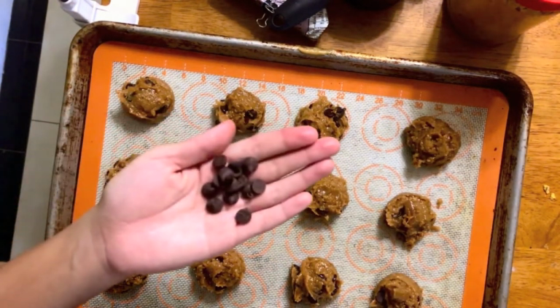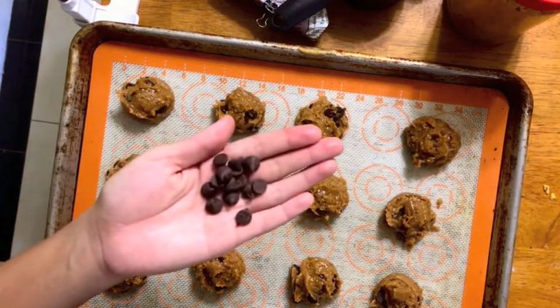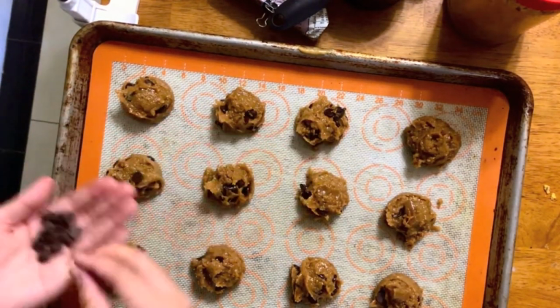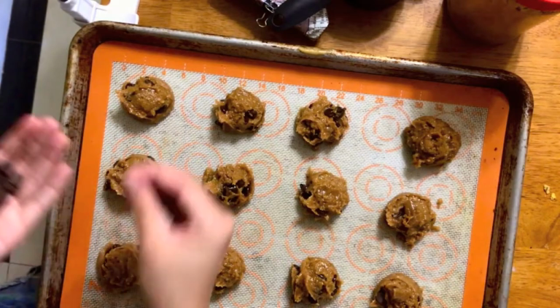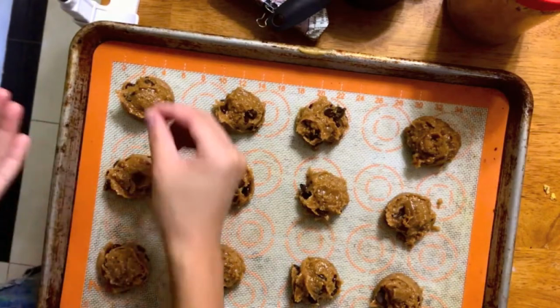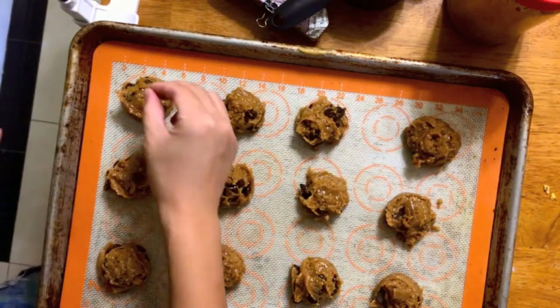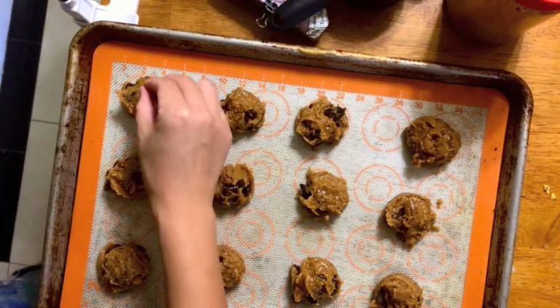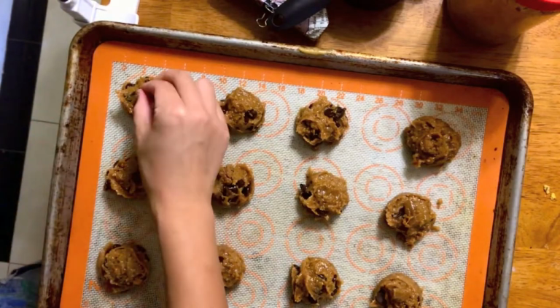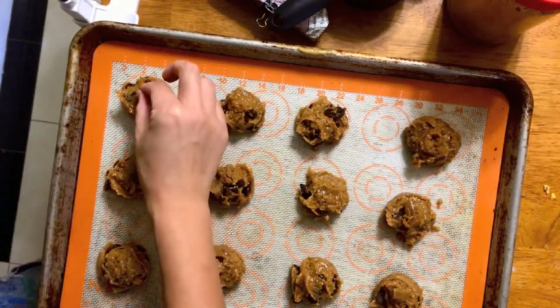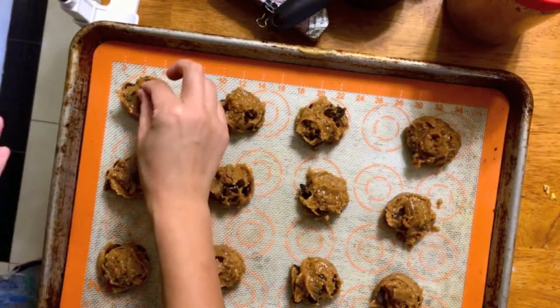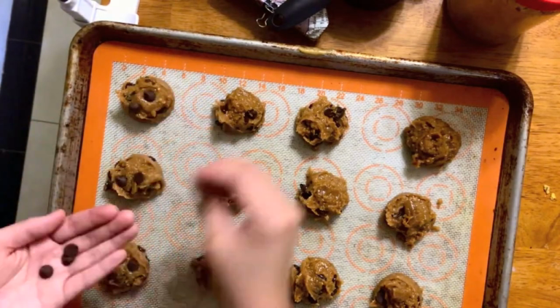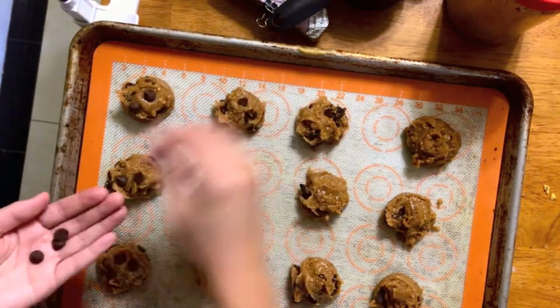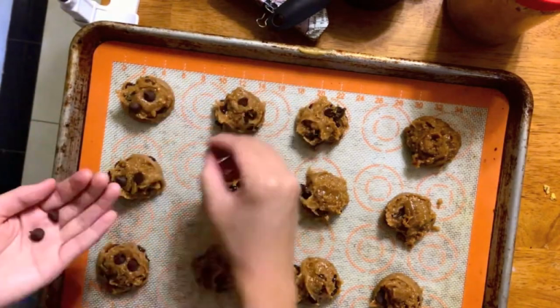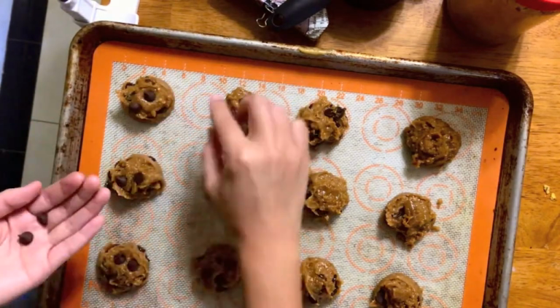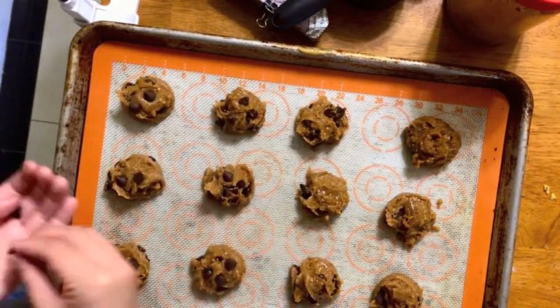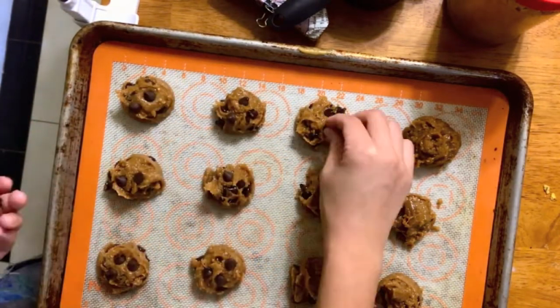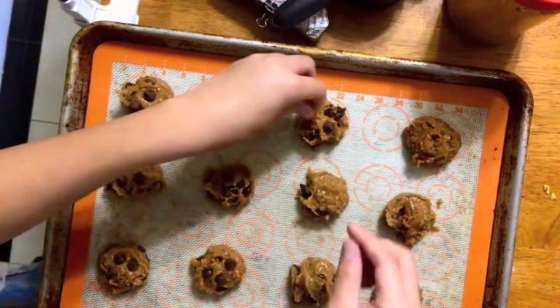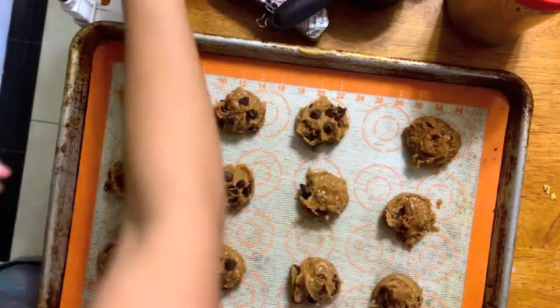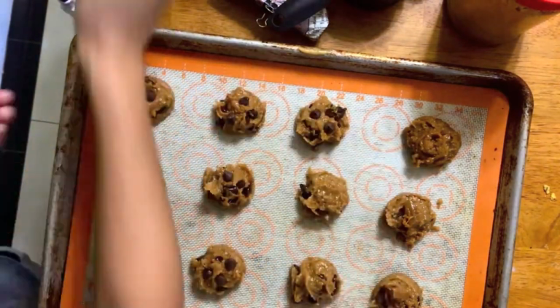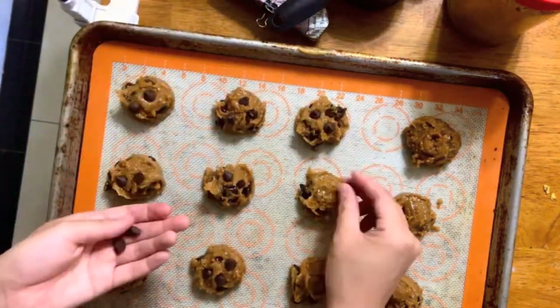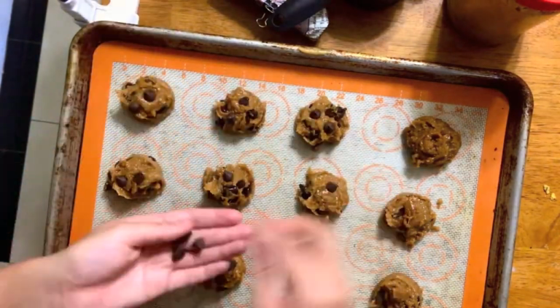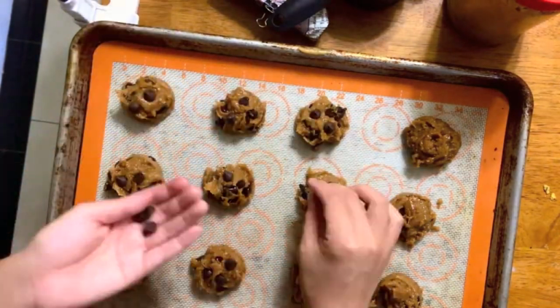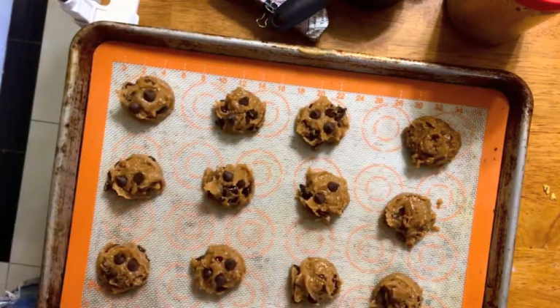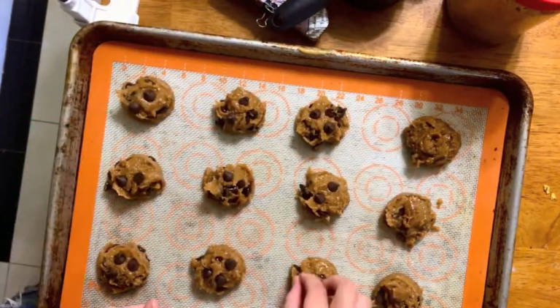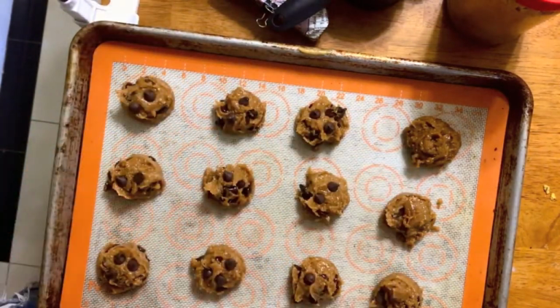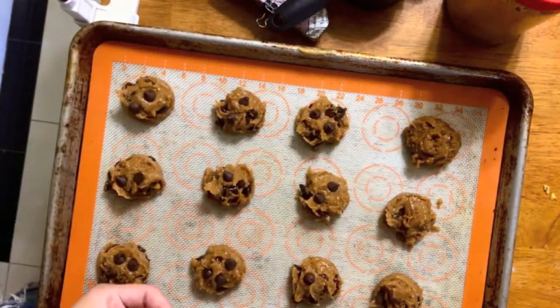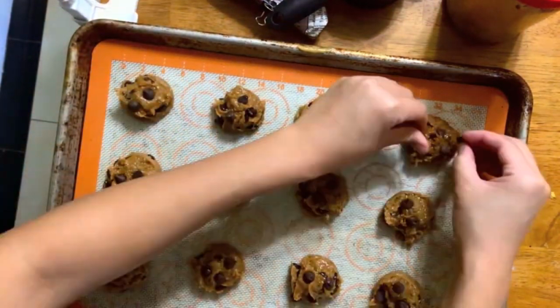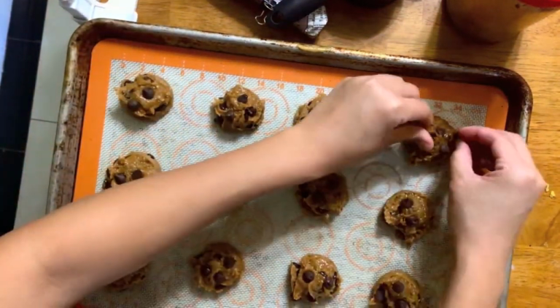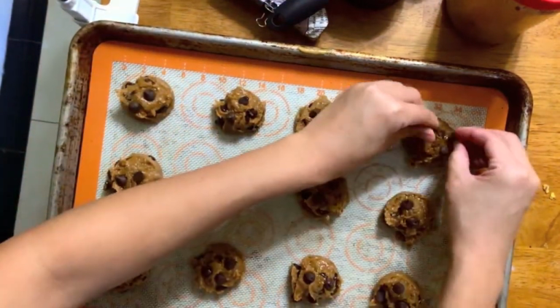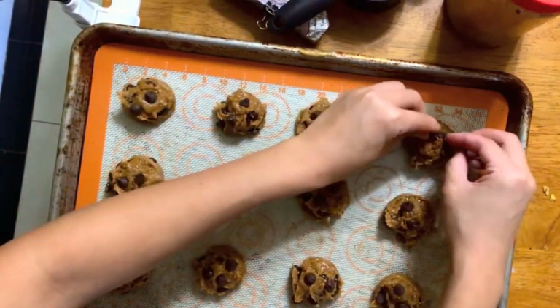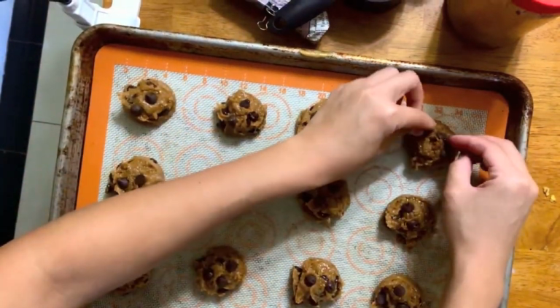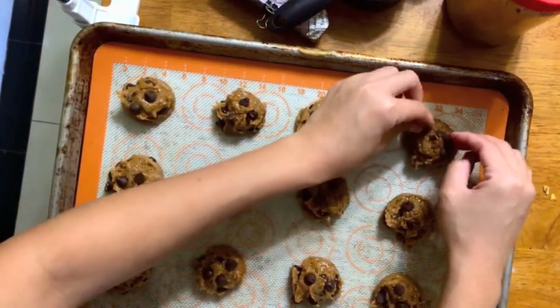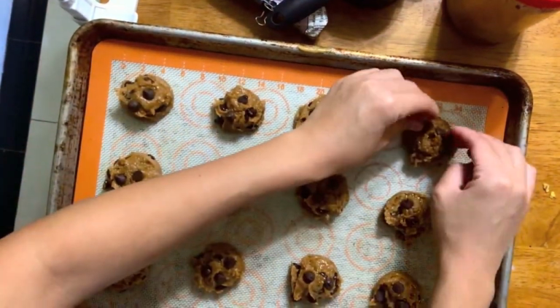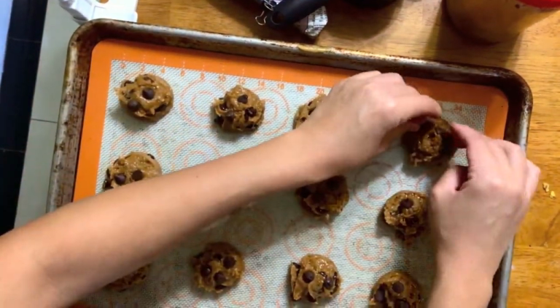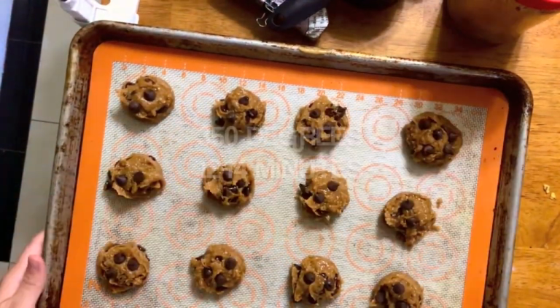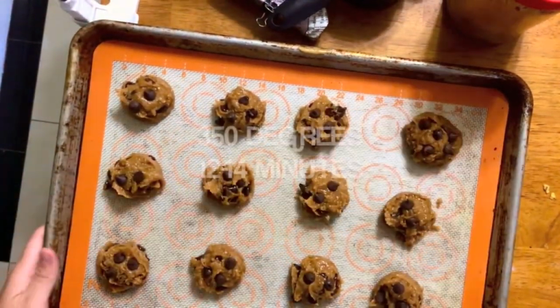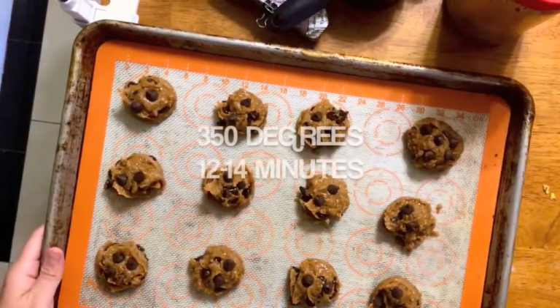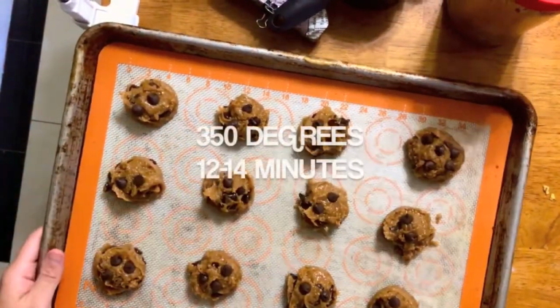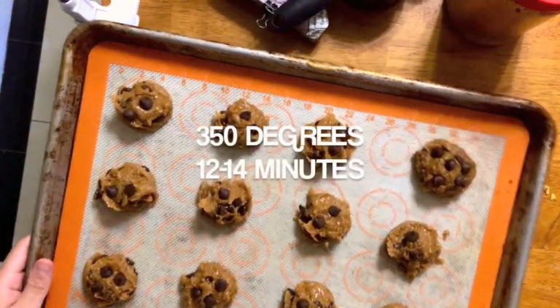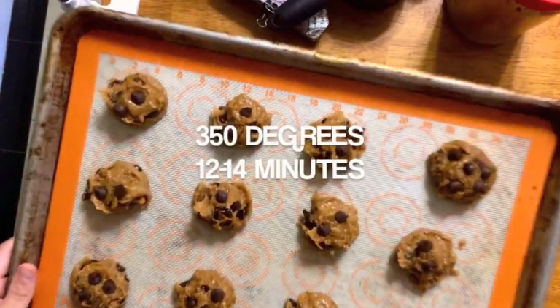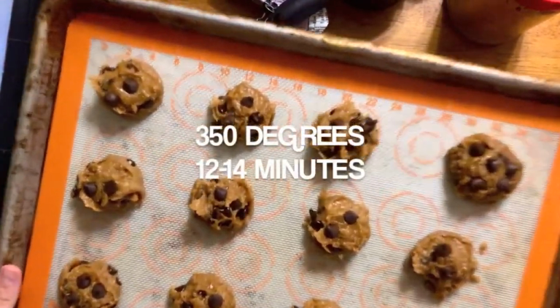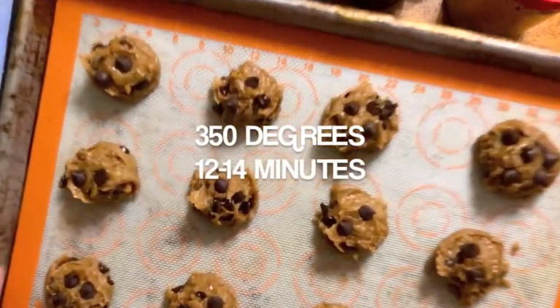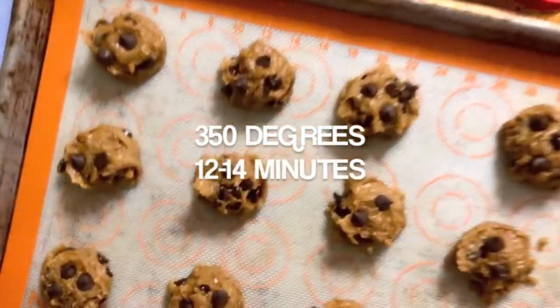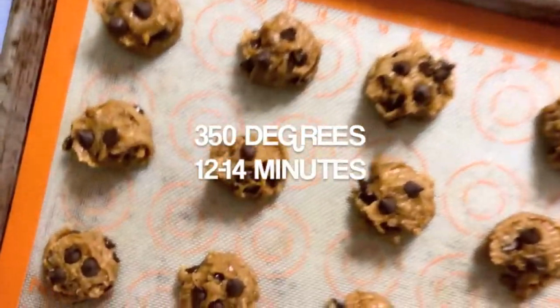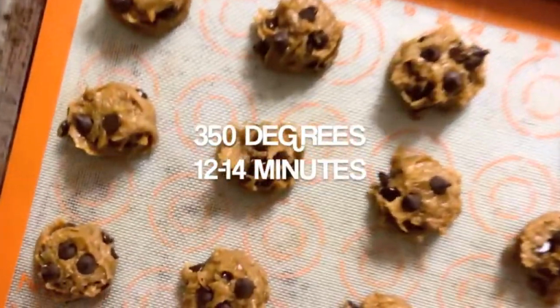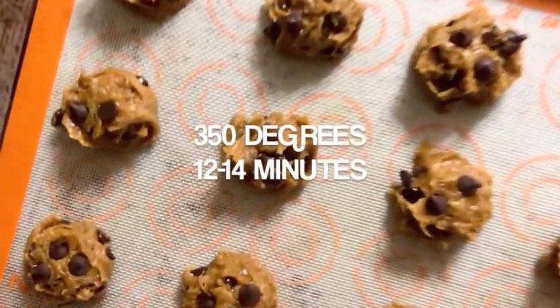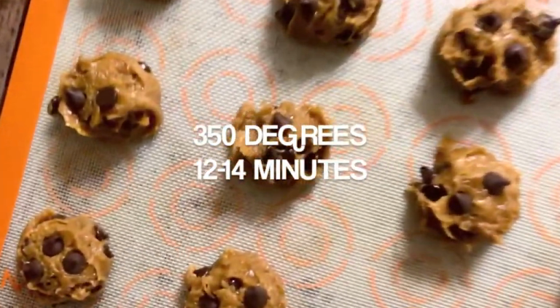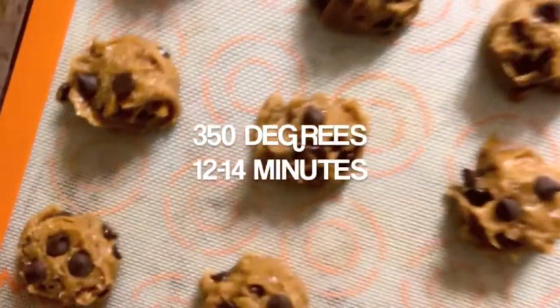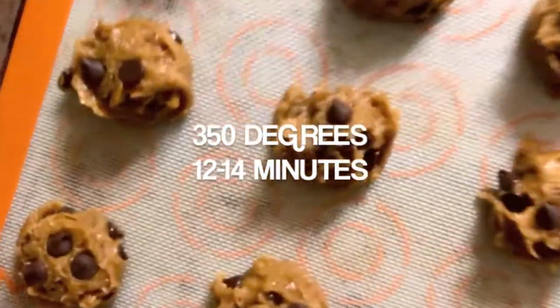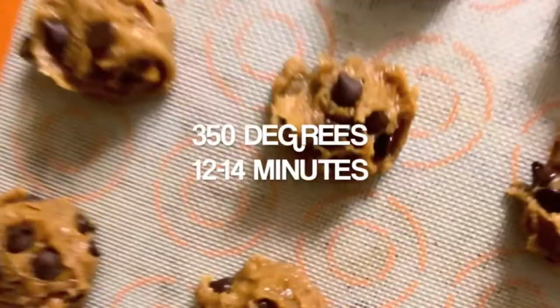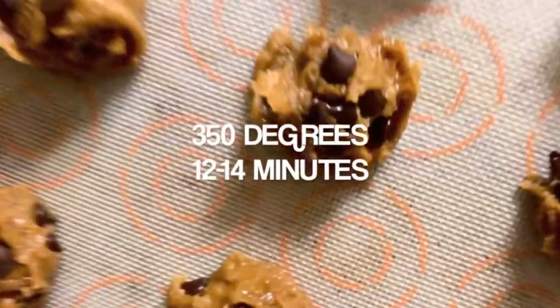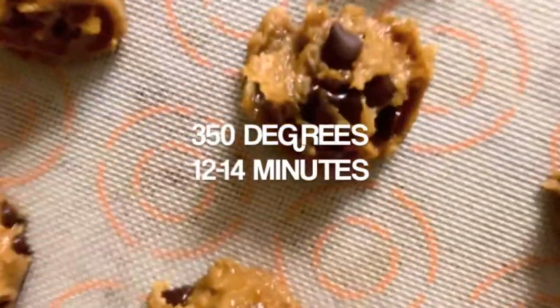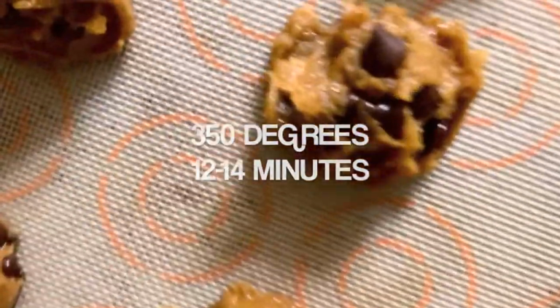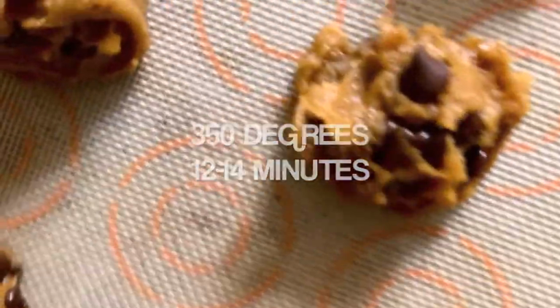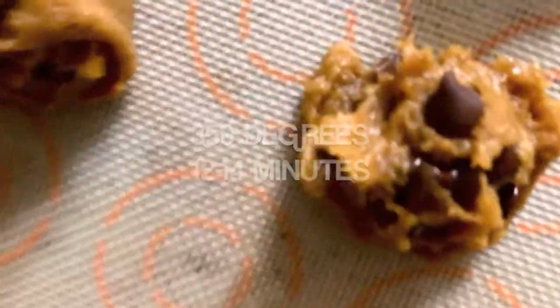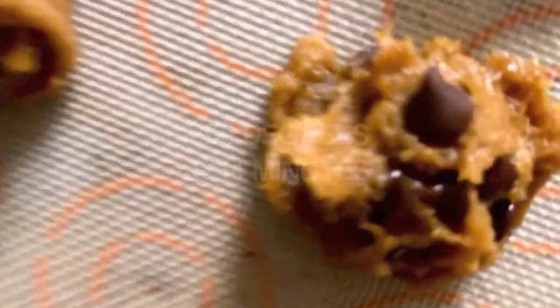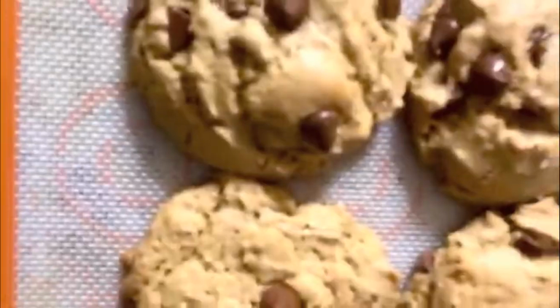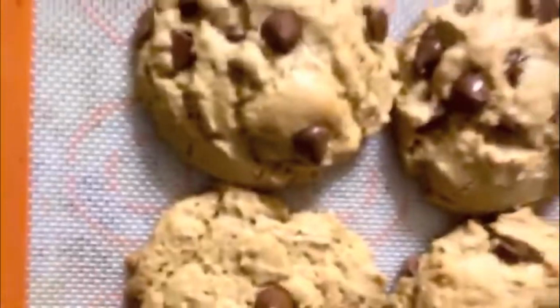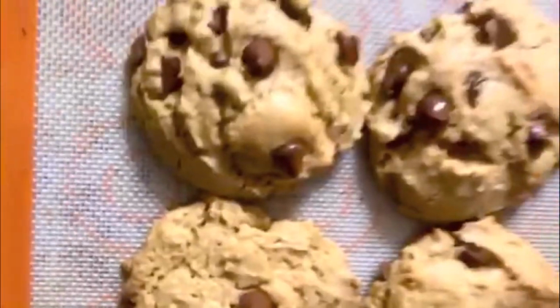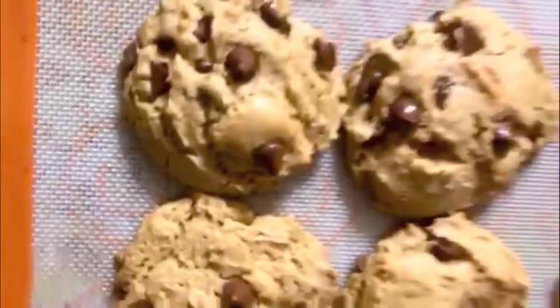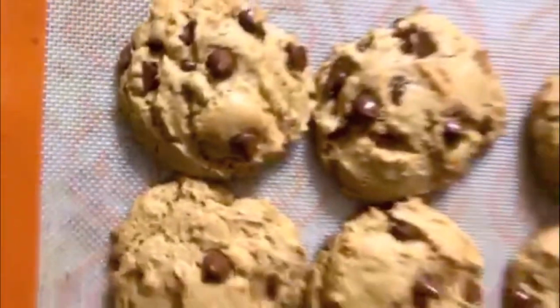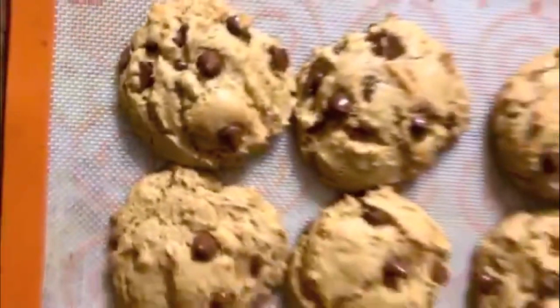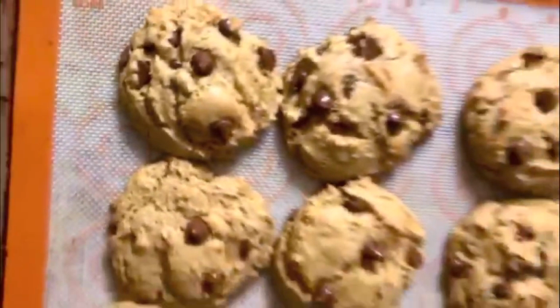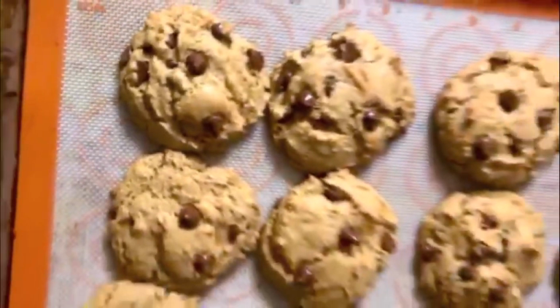Here's where we embellish our cookies to make them super beautiful. We bake it at 350 degrees for 12 to 14 minutes. Voila!